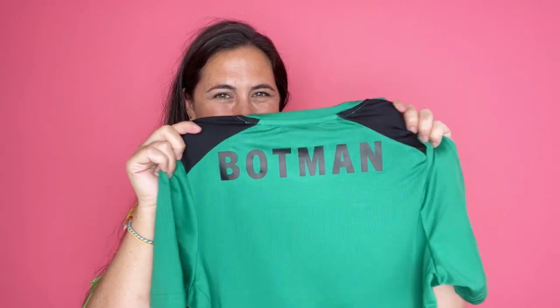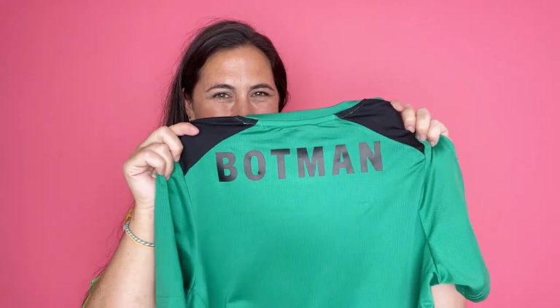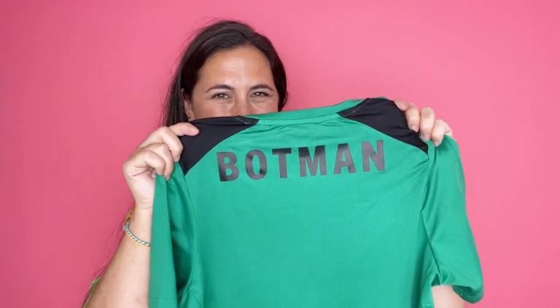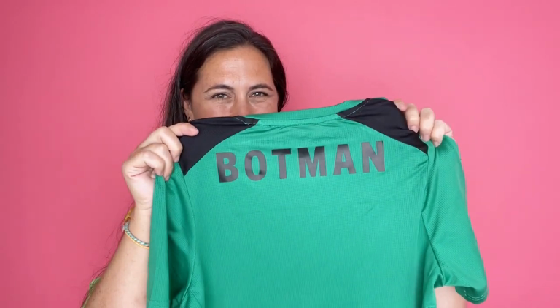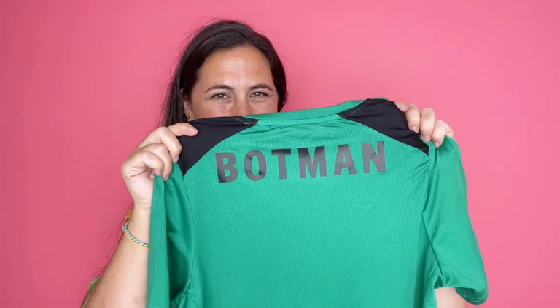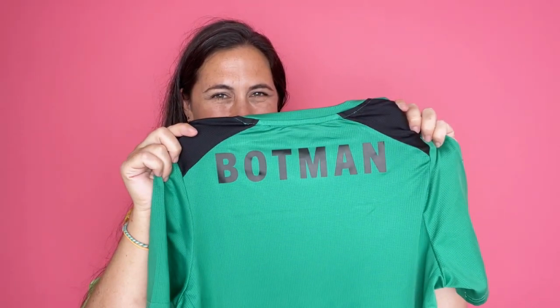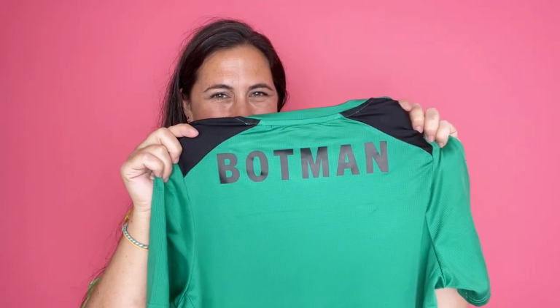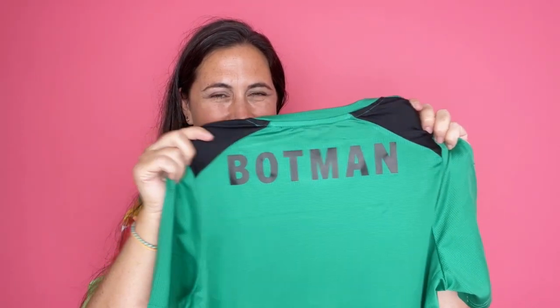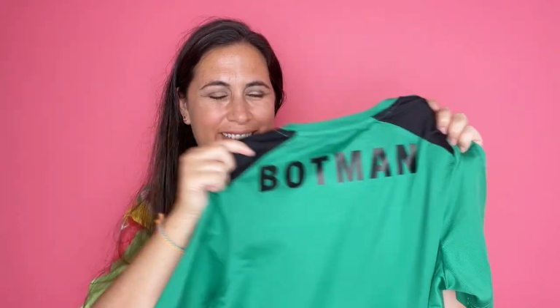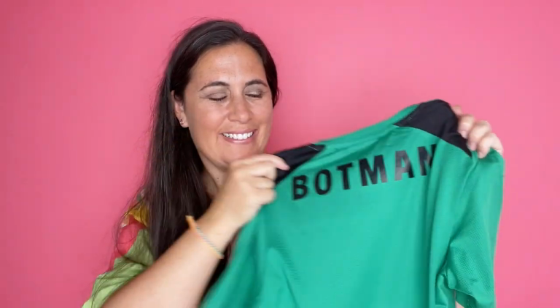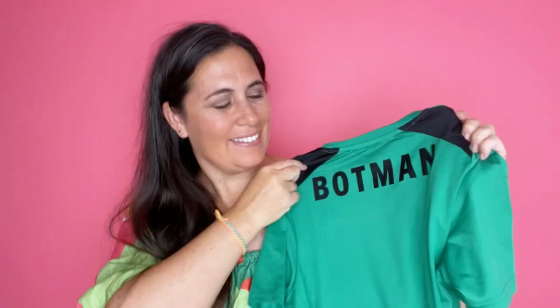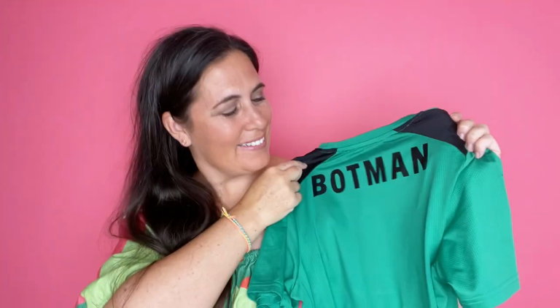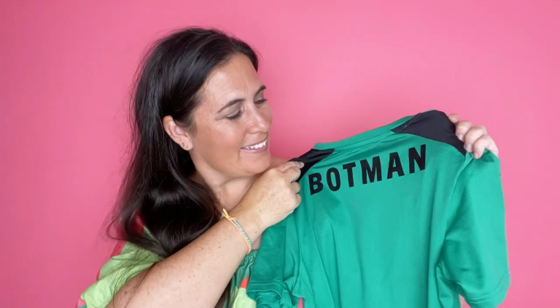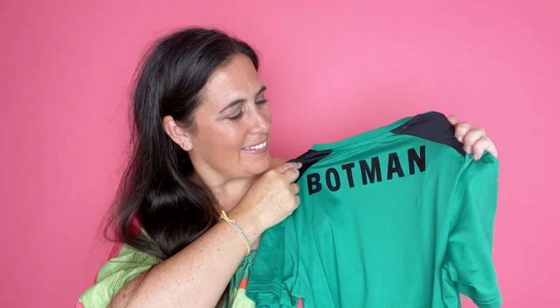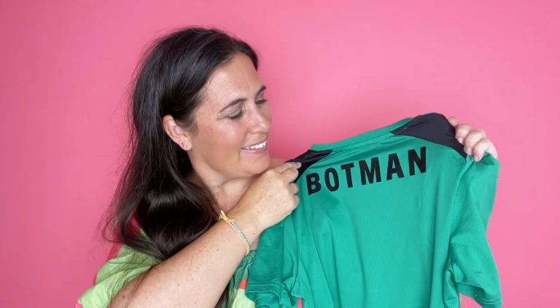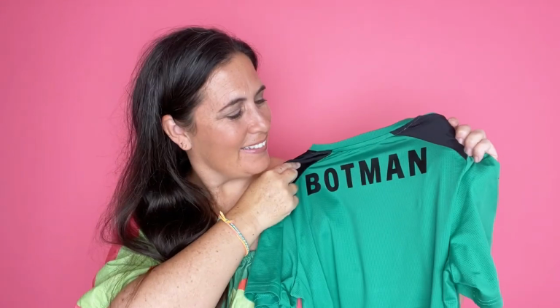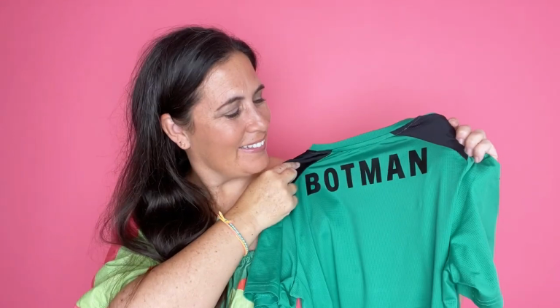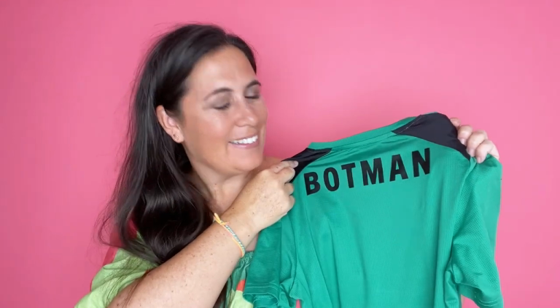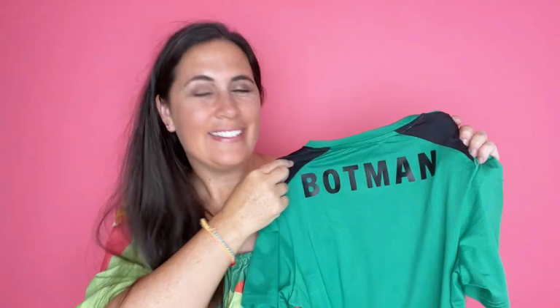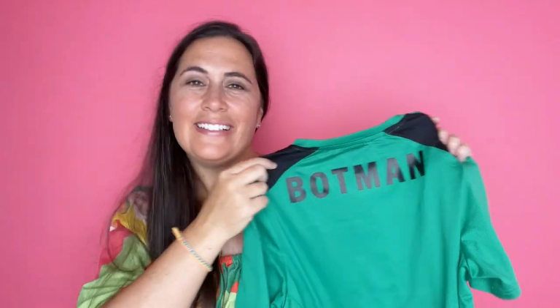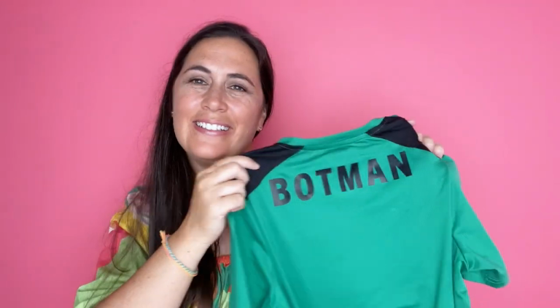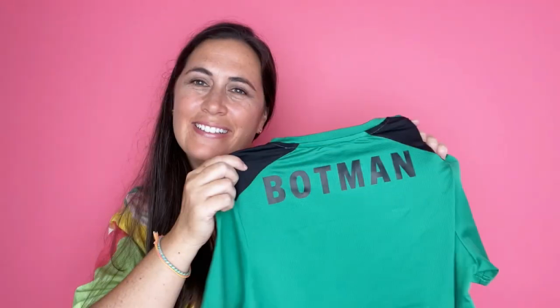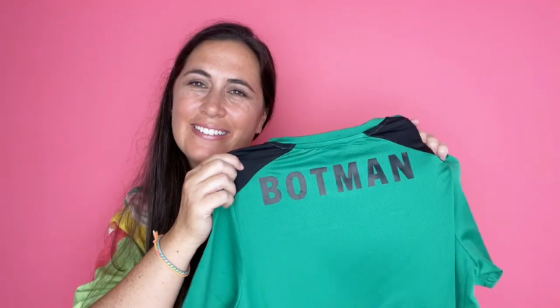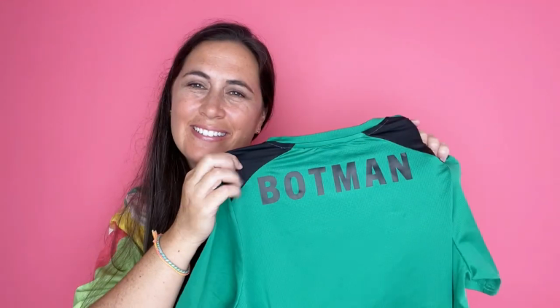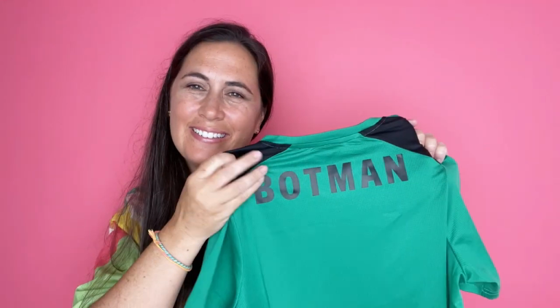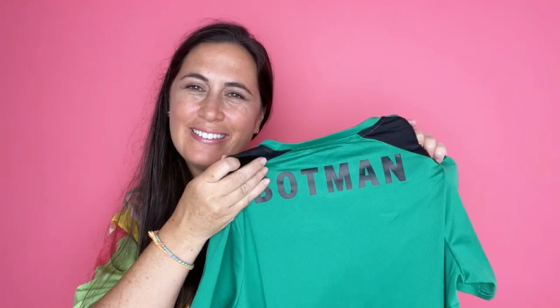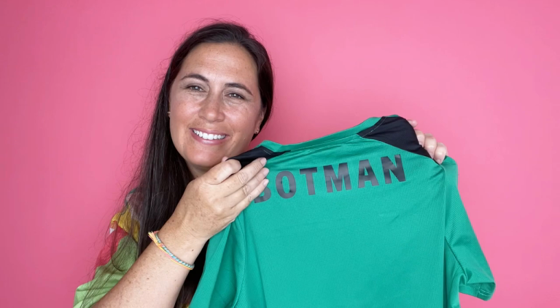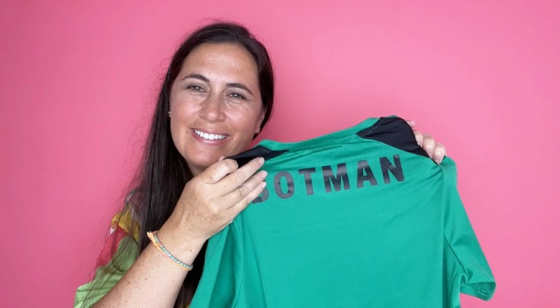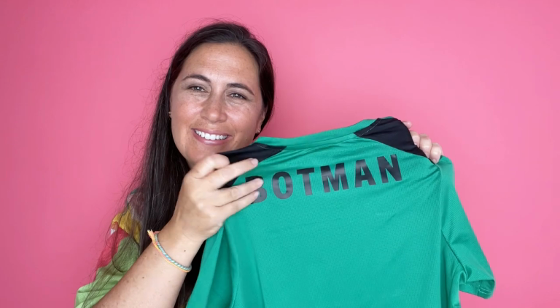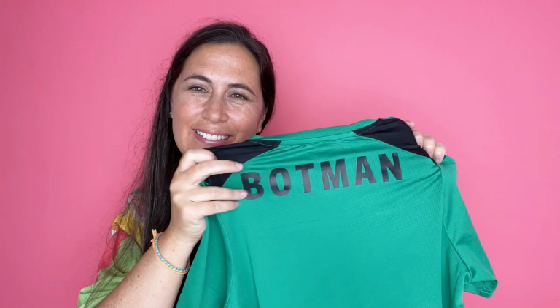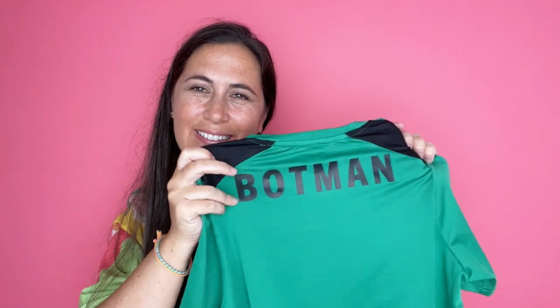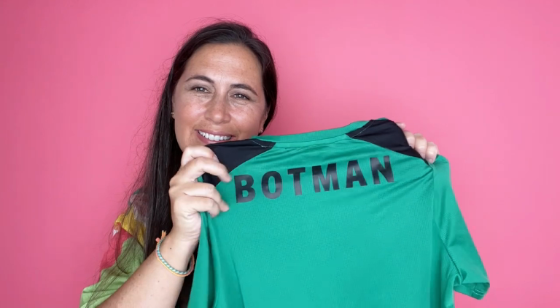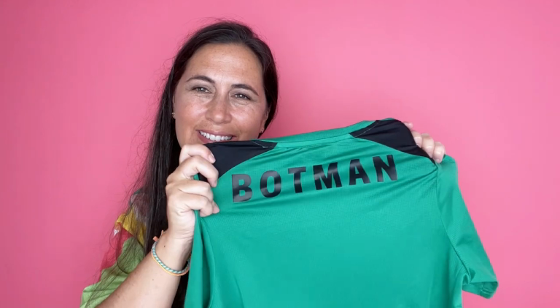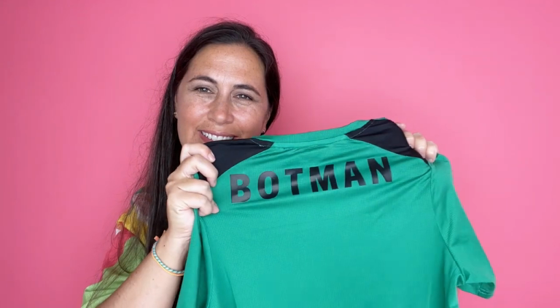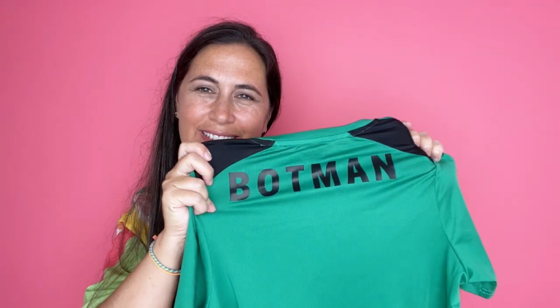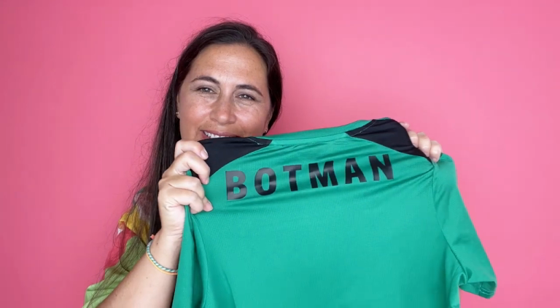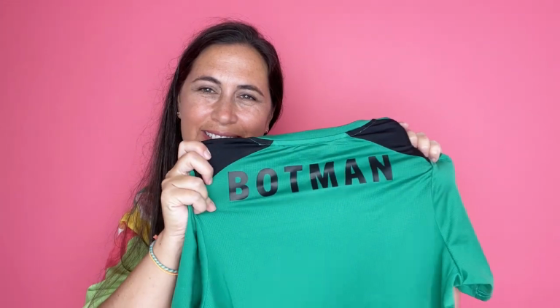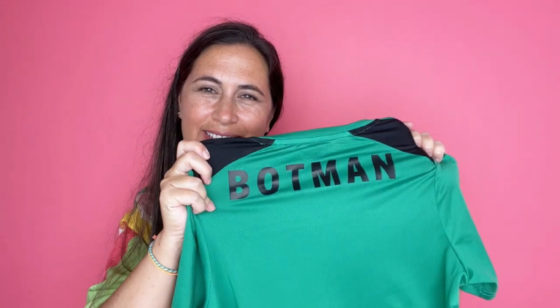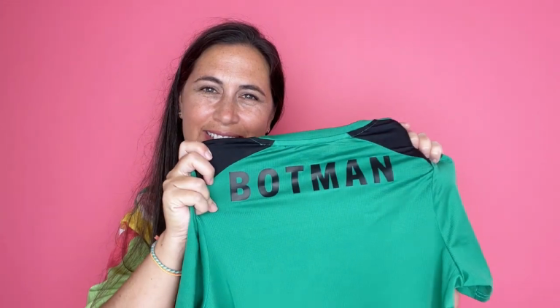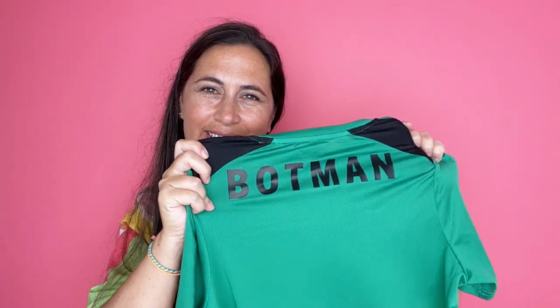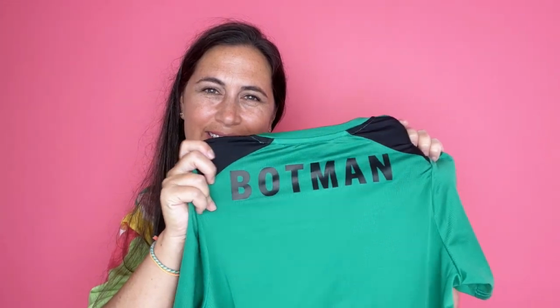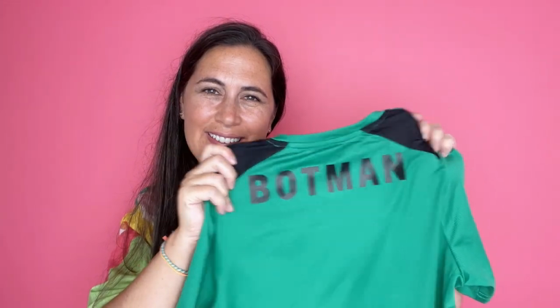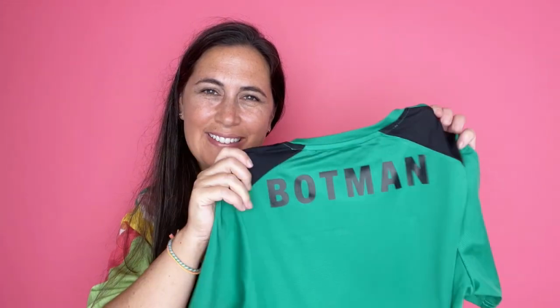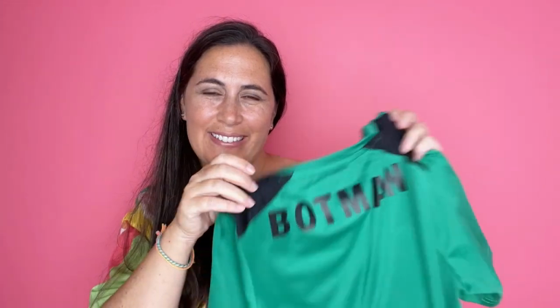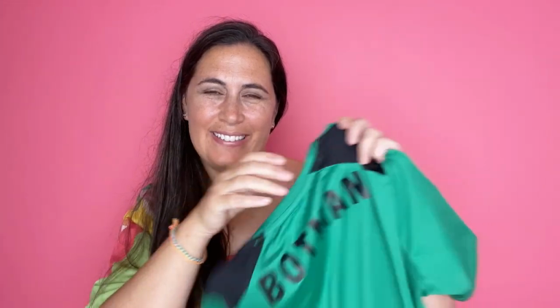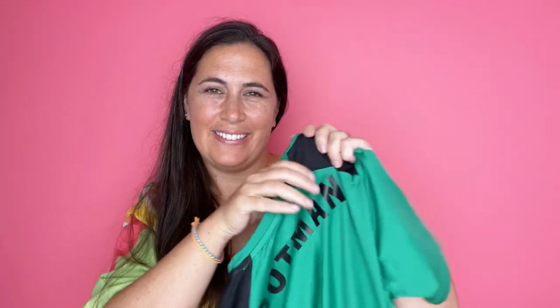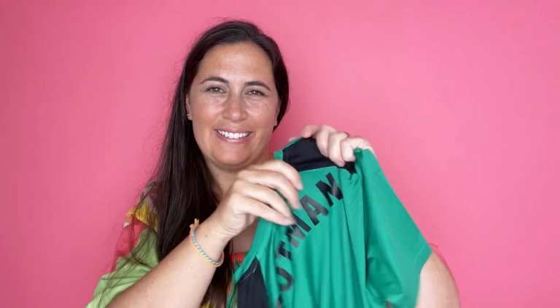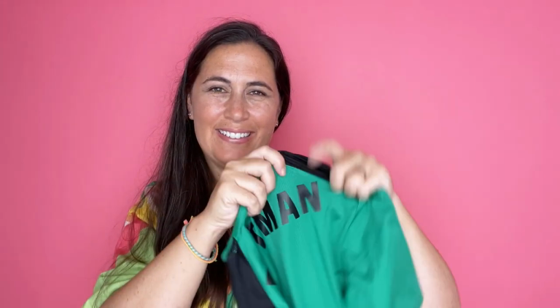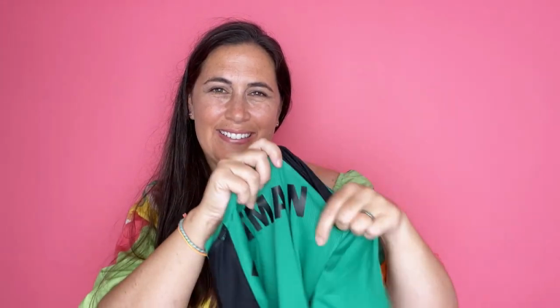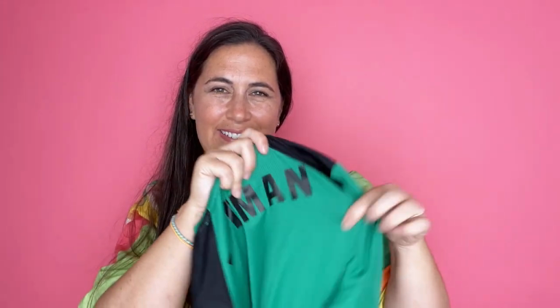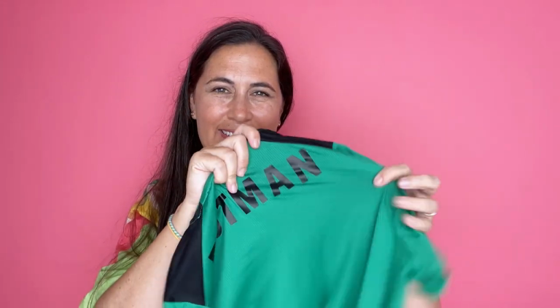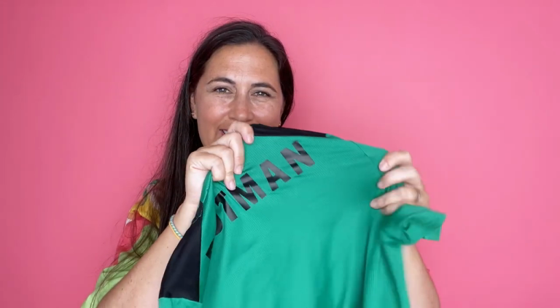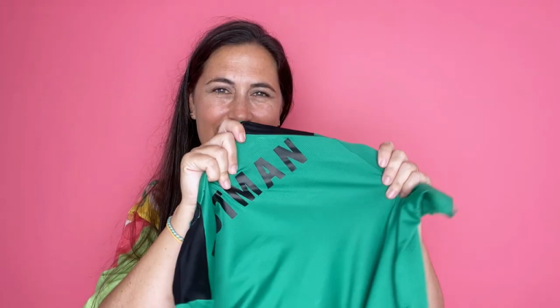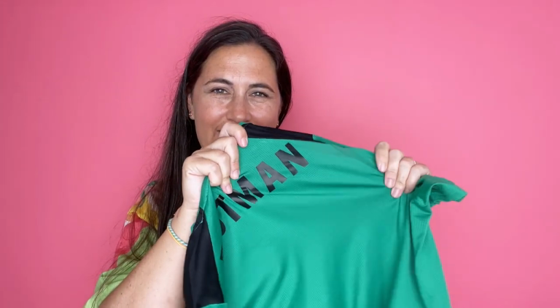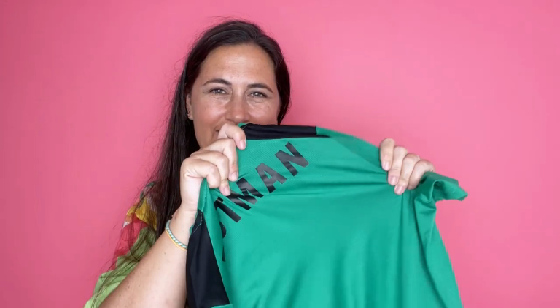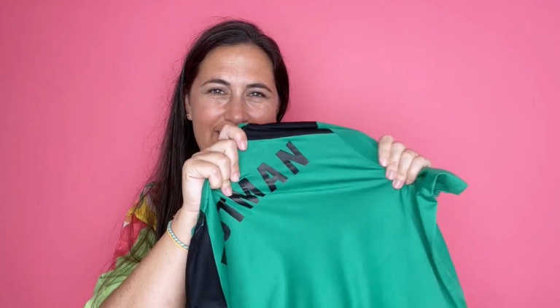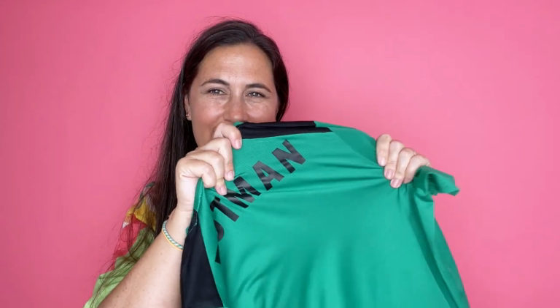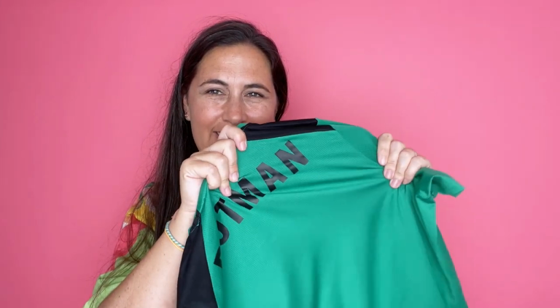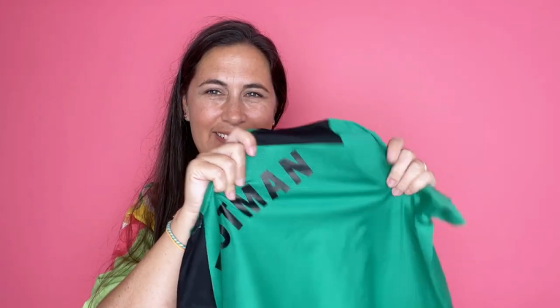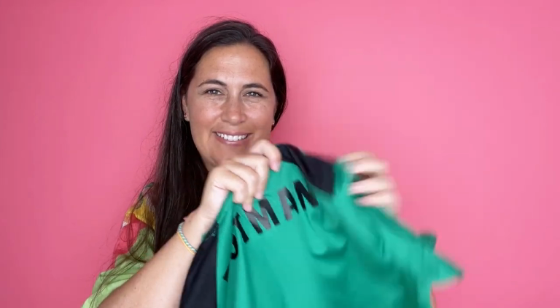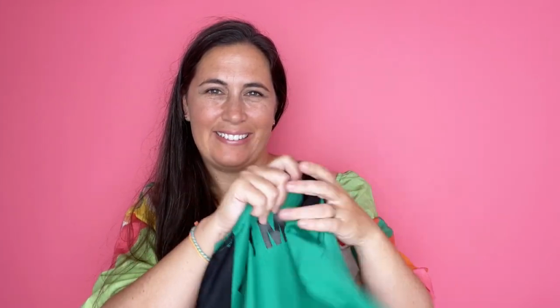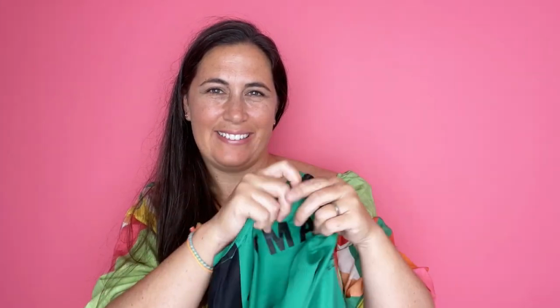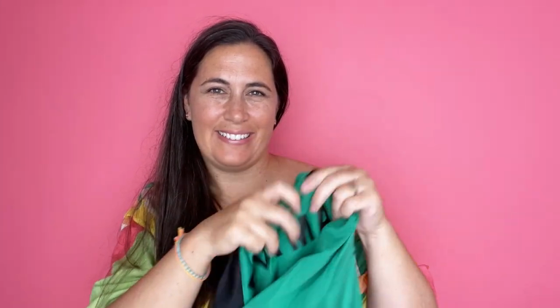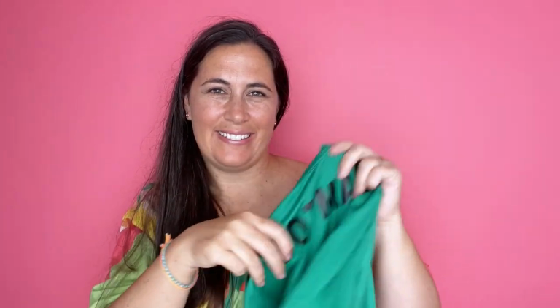Here we go — my son's custom soccer jersey with one of his favorite players from the Newcastle team.